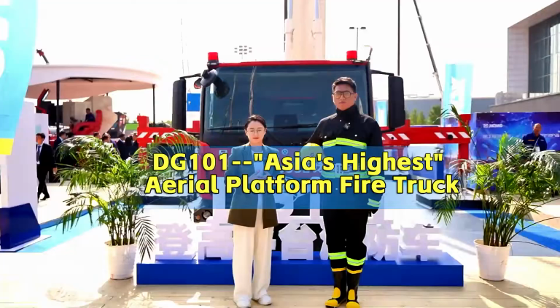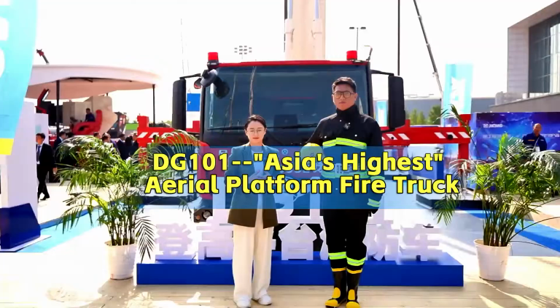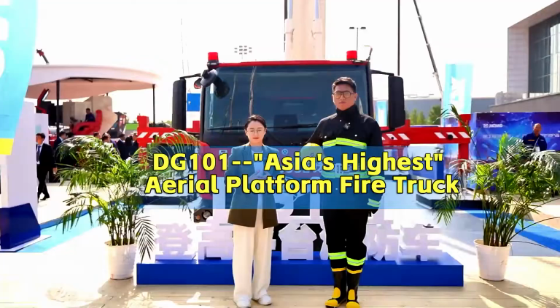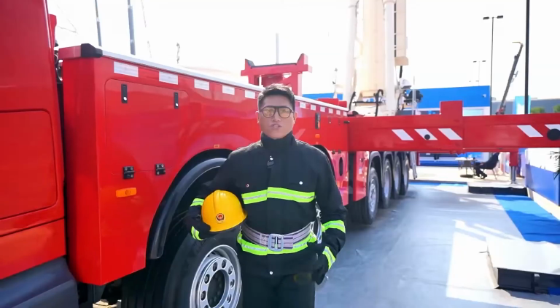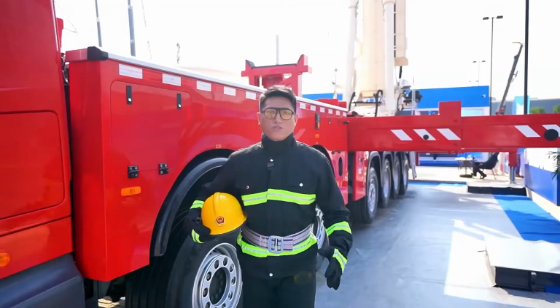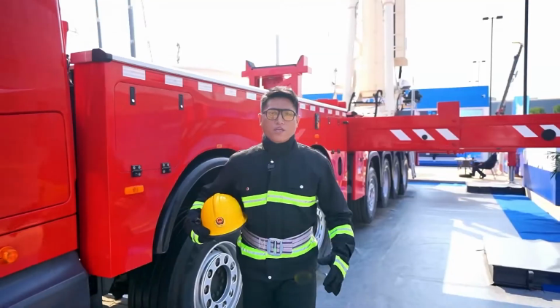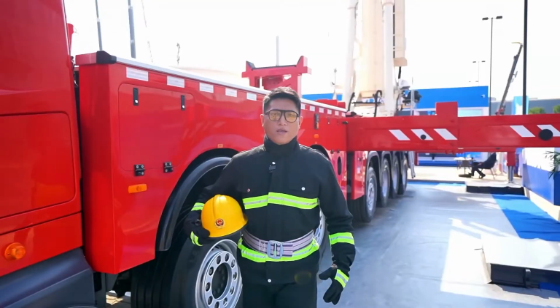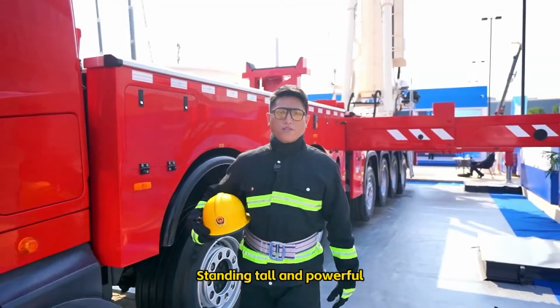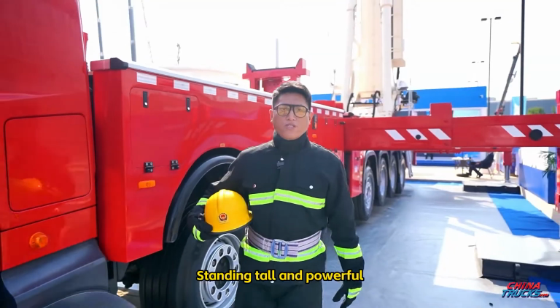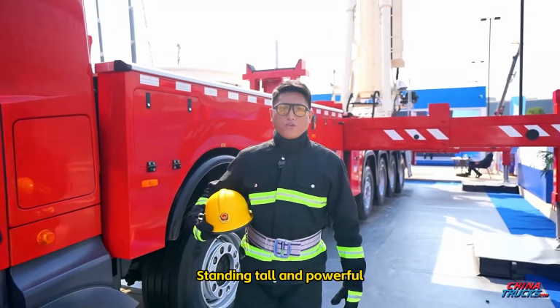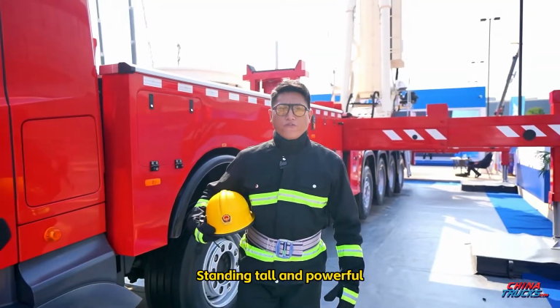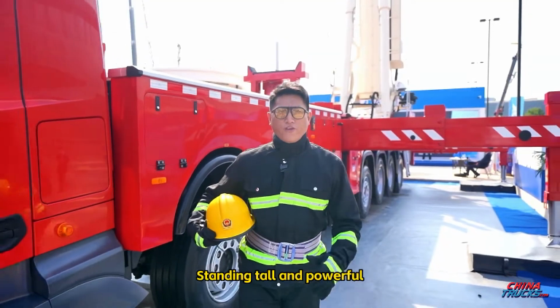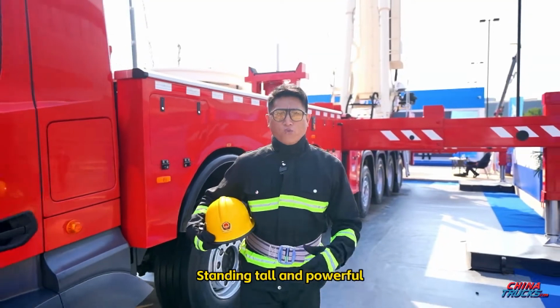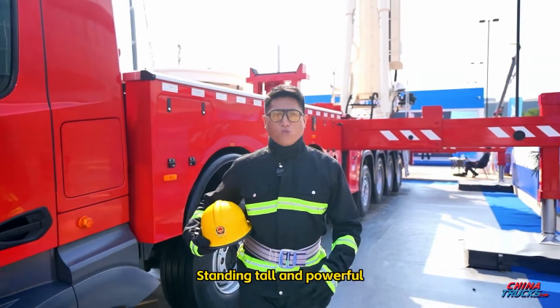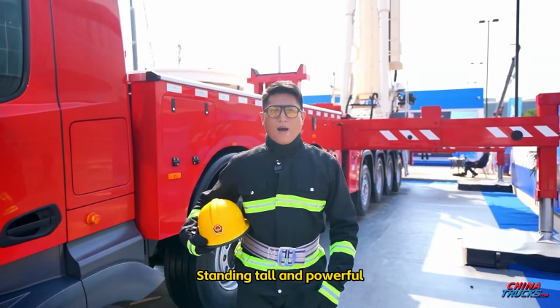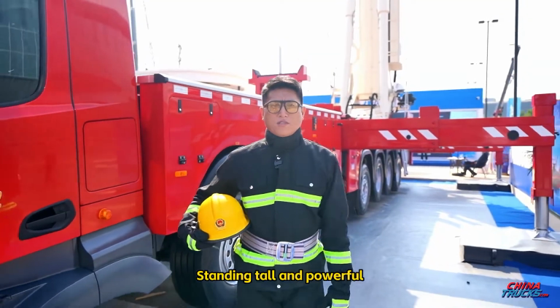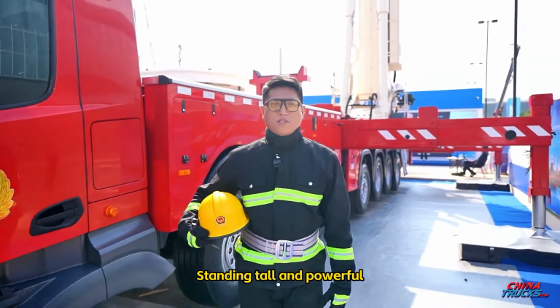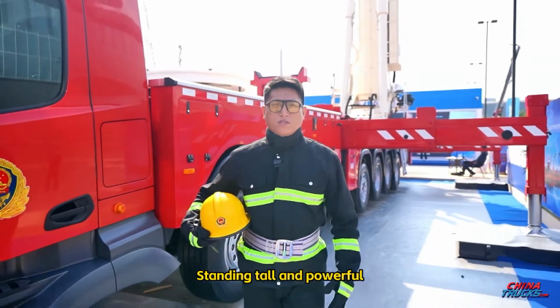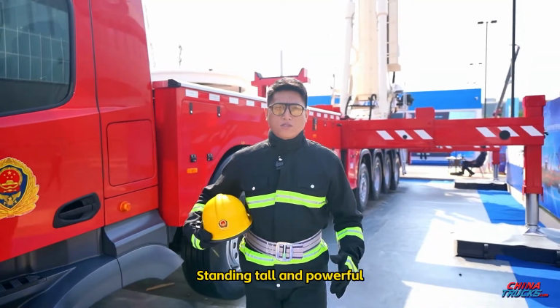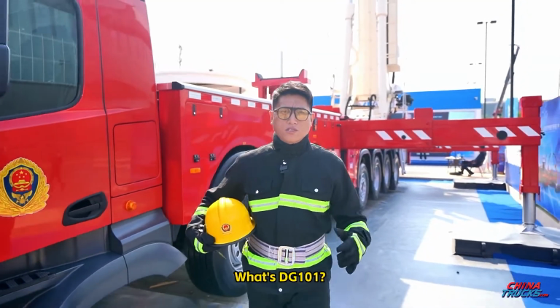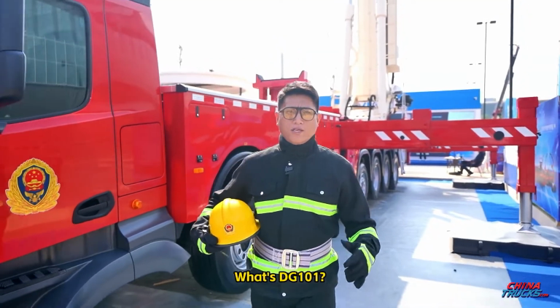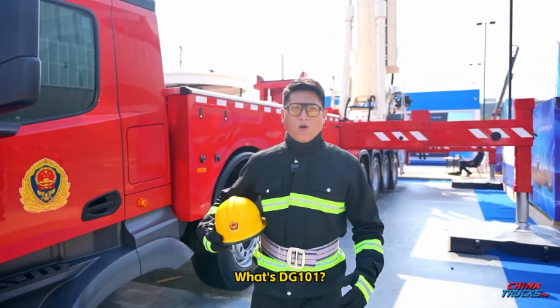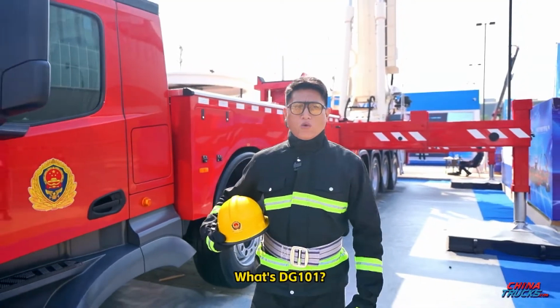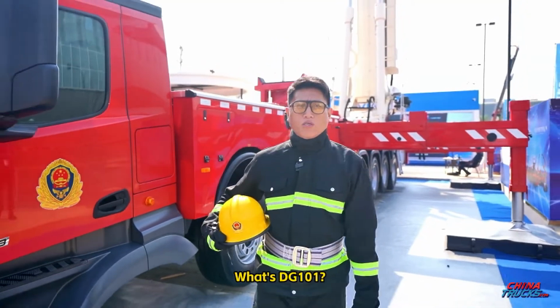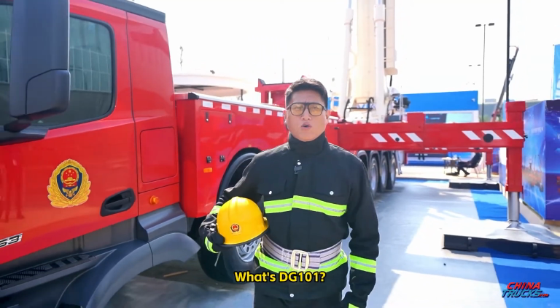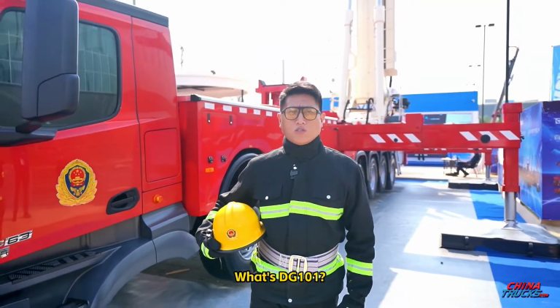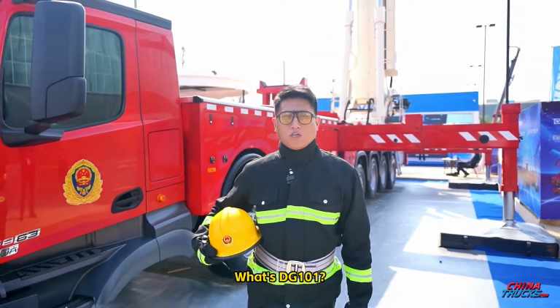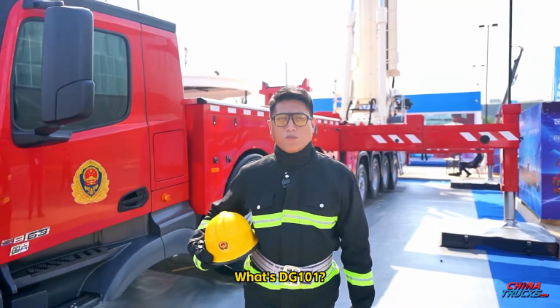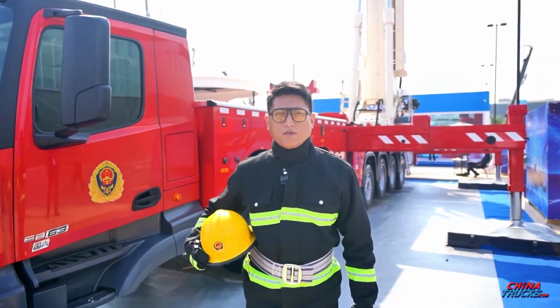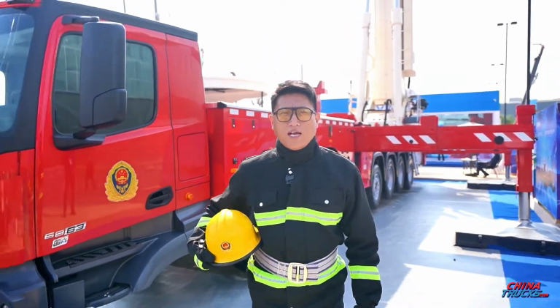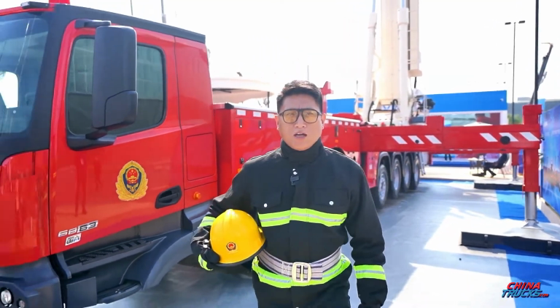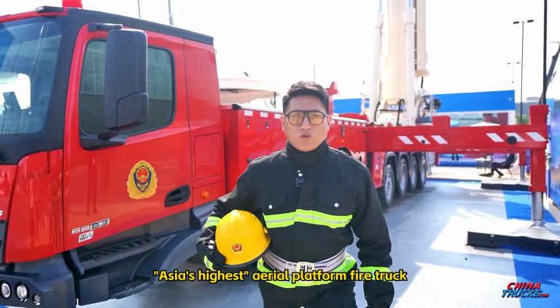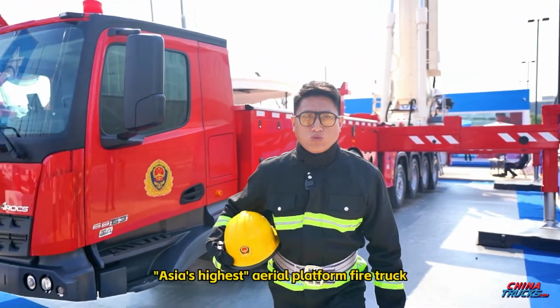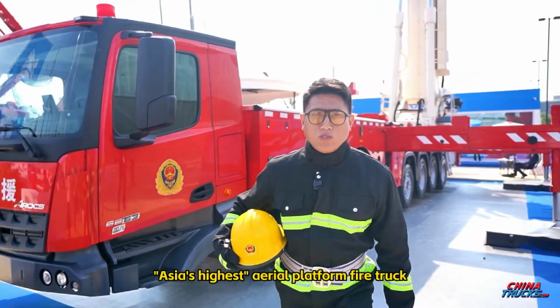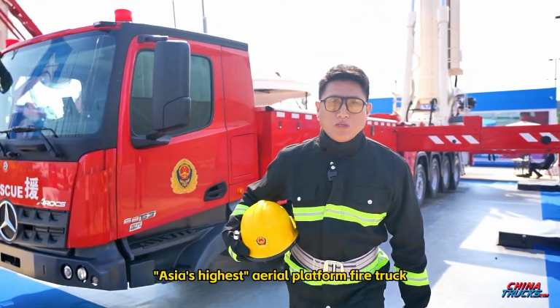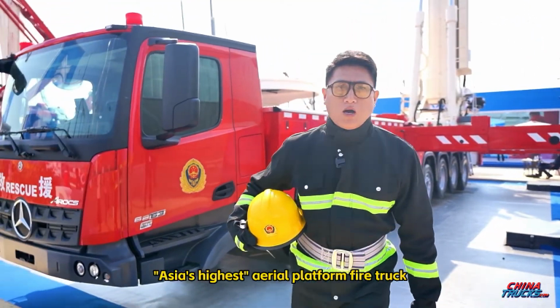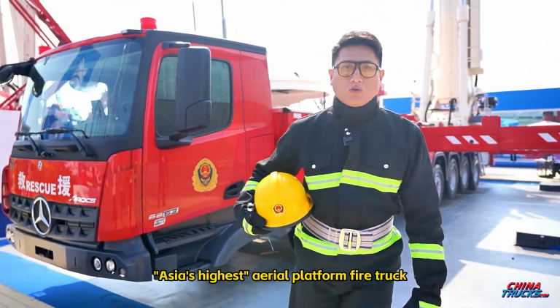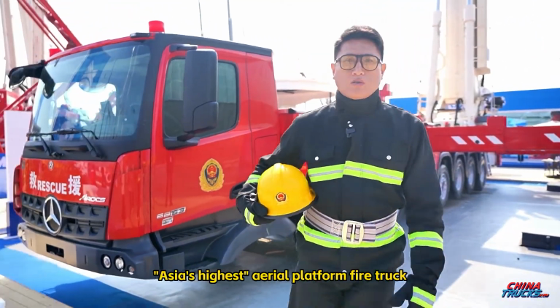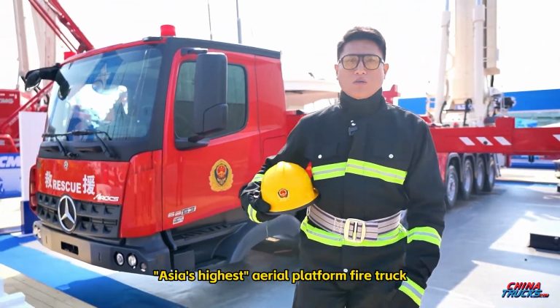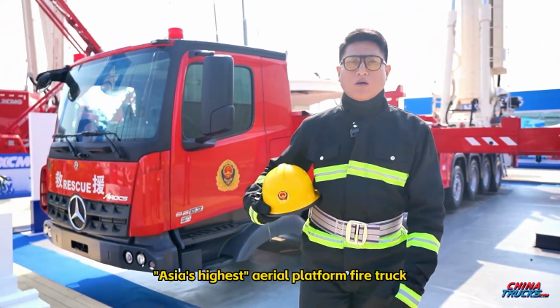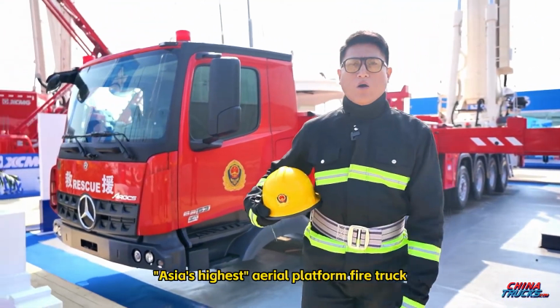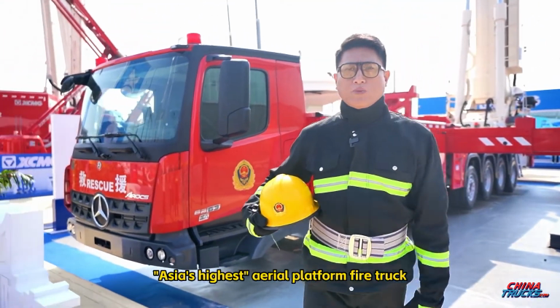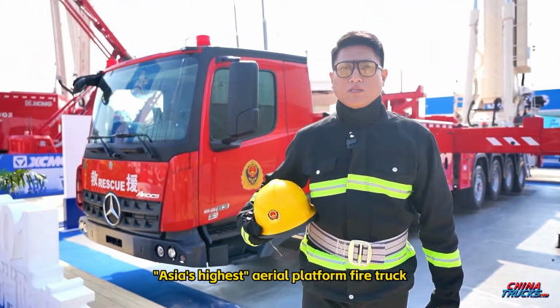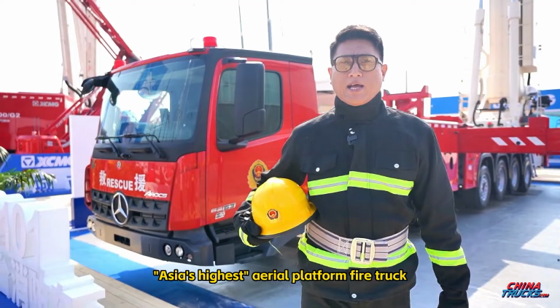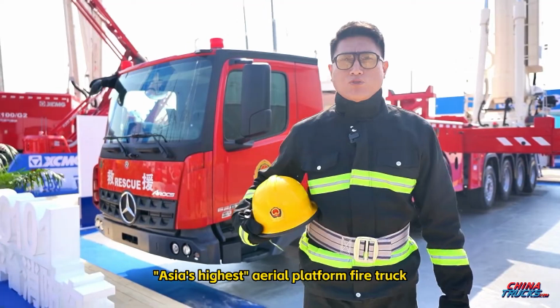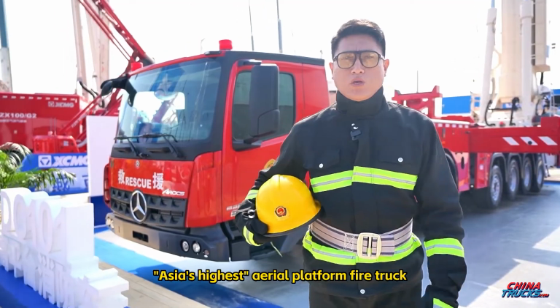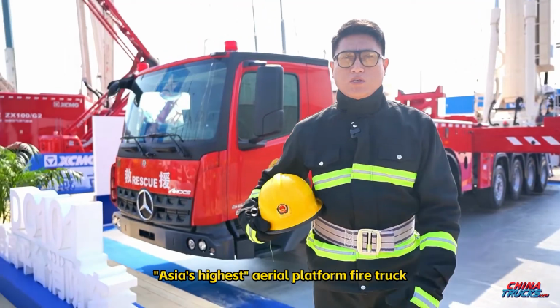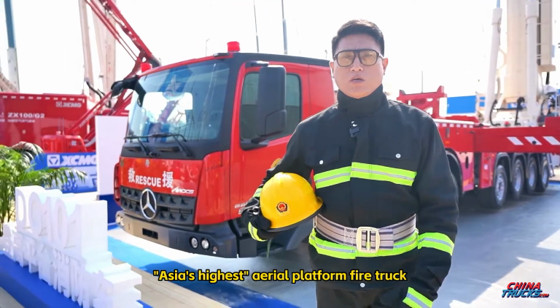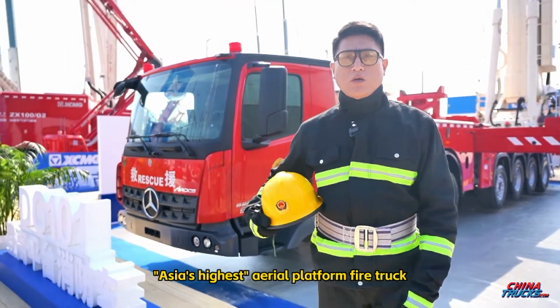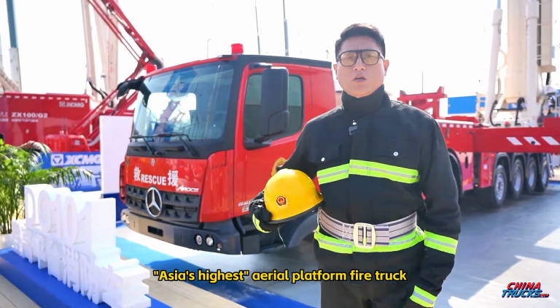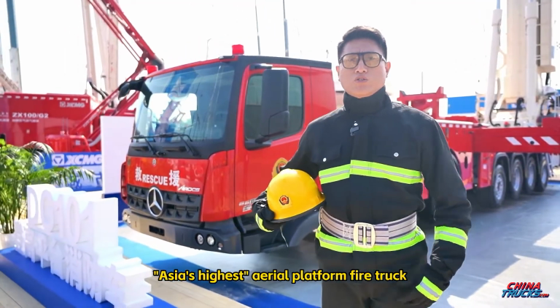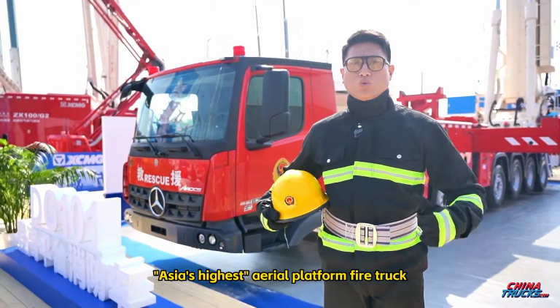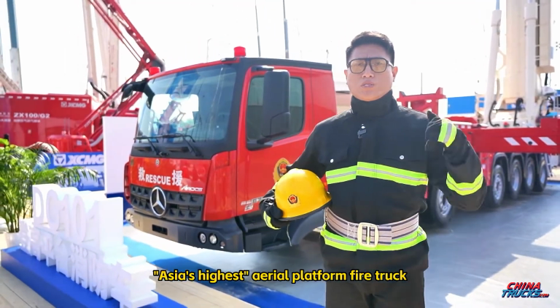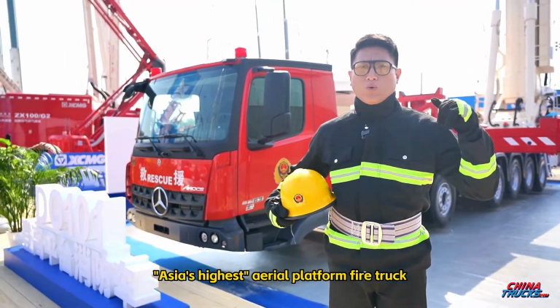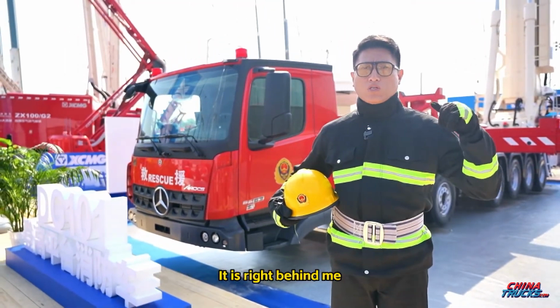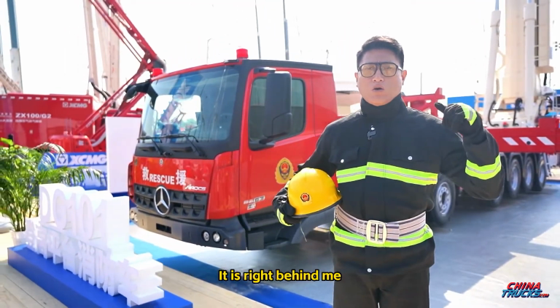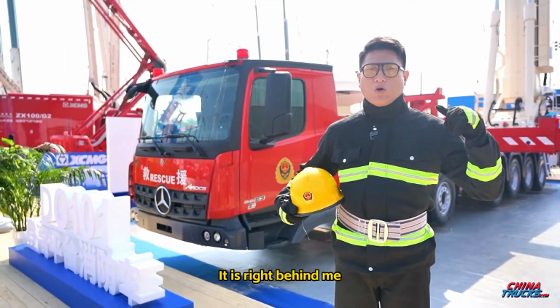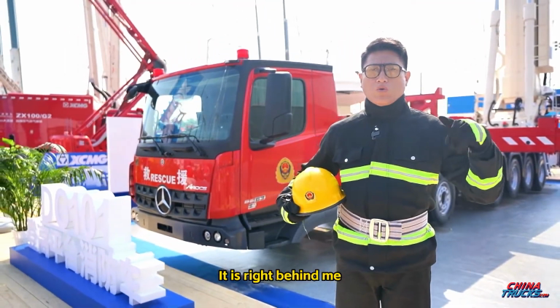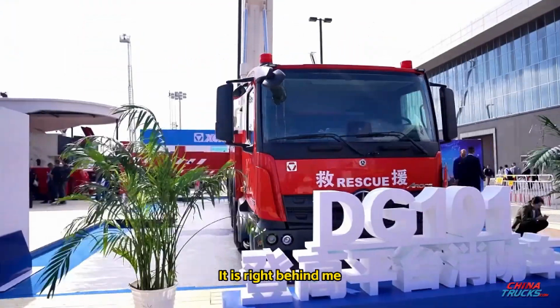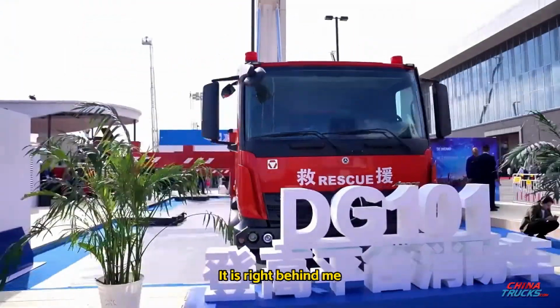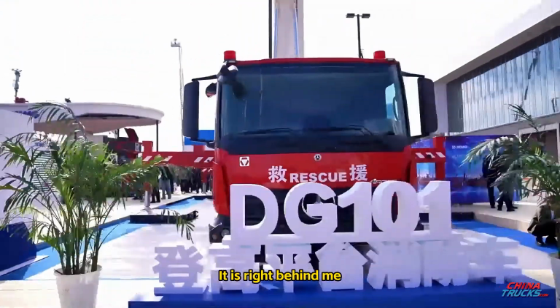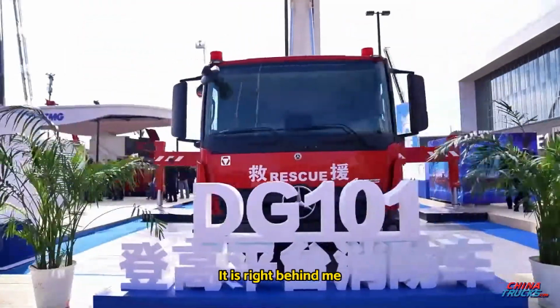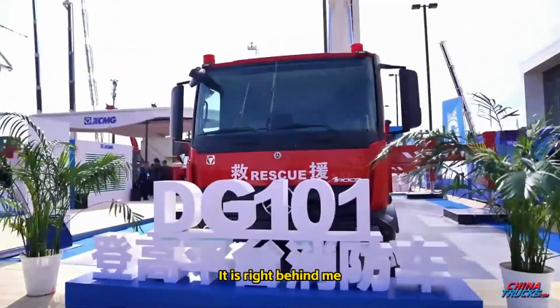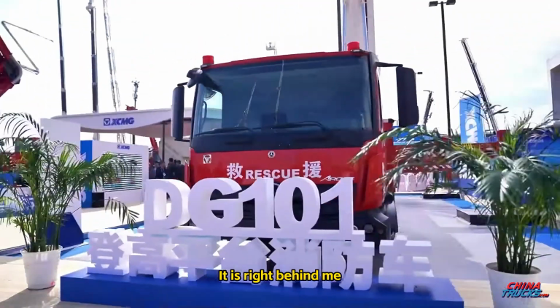Standing tall and powerful, what is DG-101, Asia's highest aerial platform firetruck? It is right behind me.